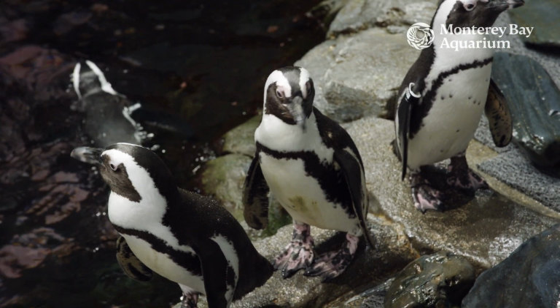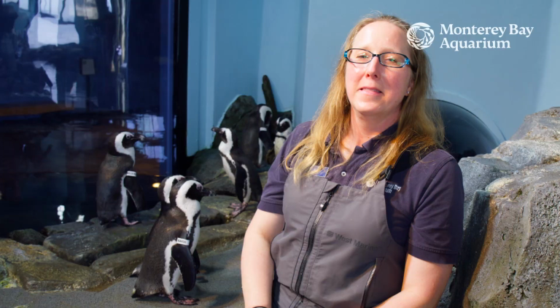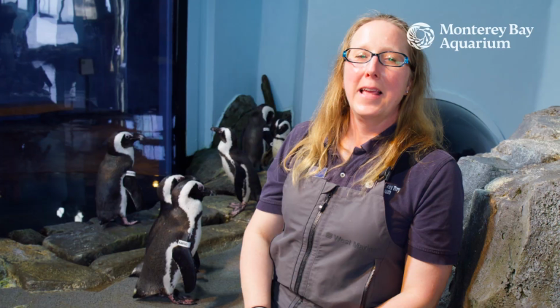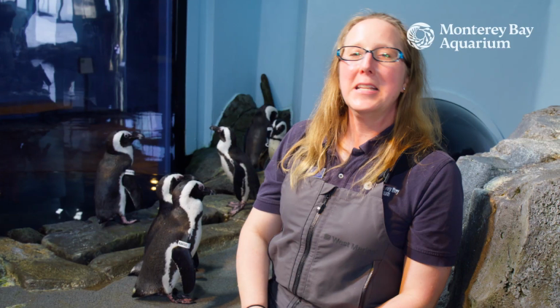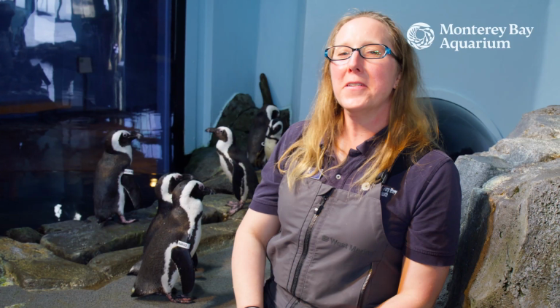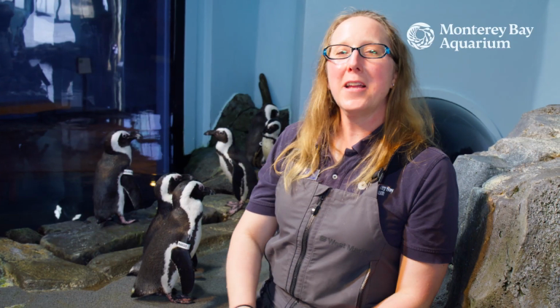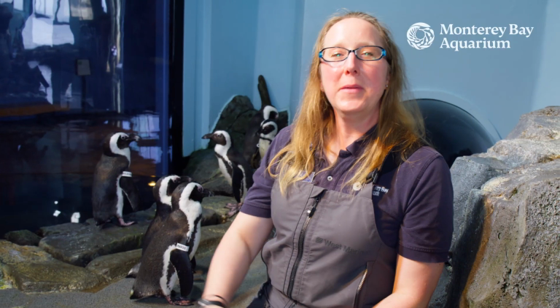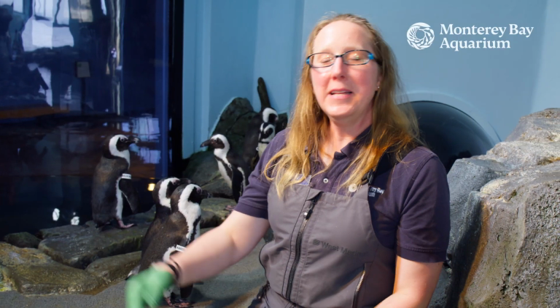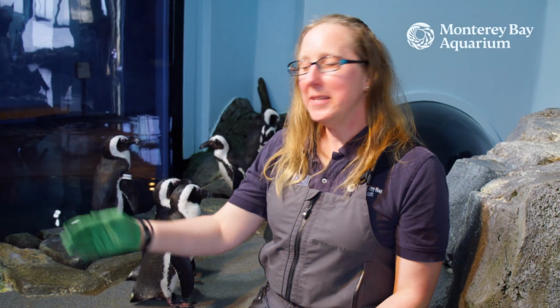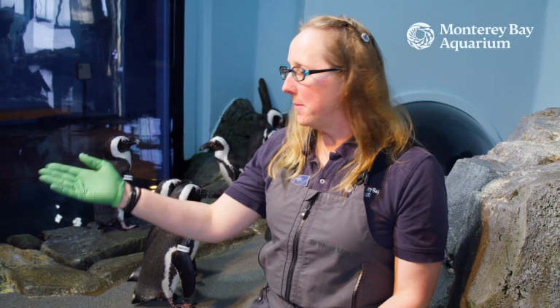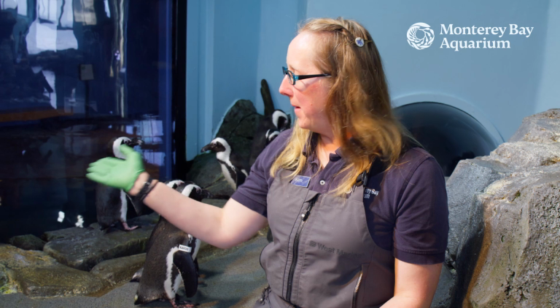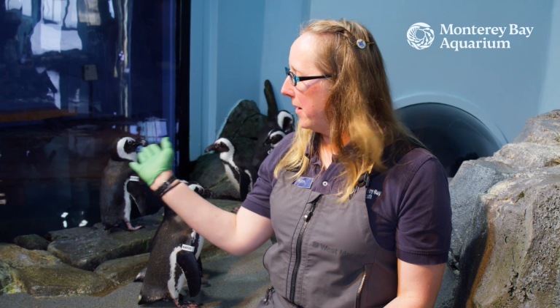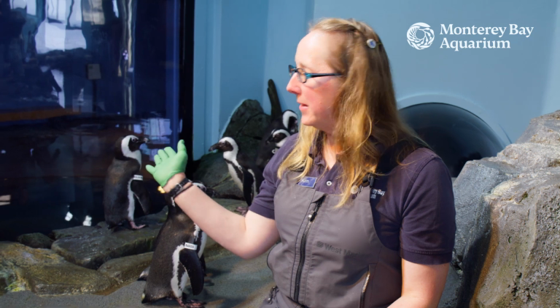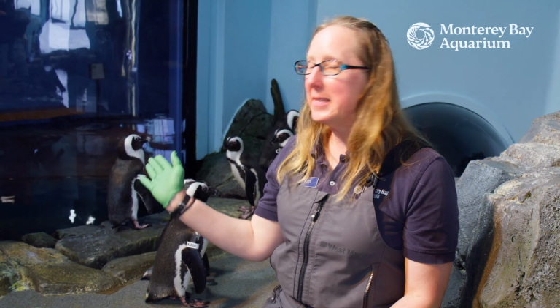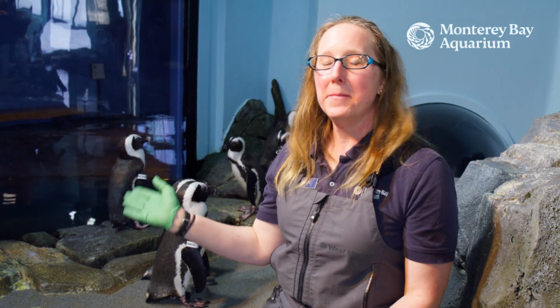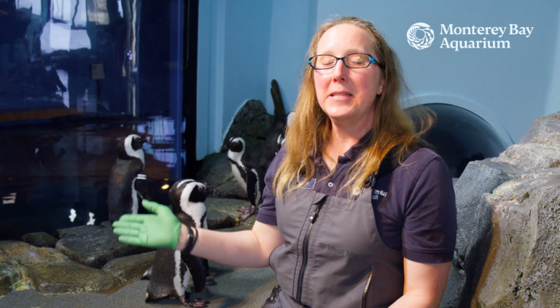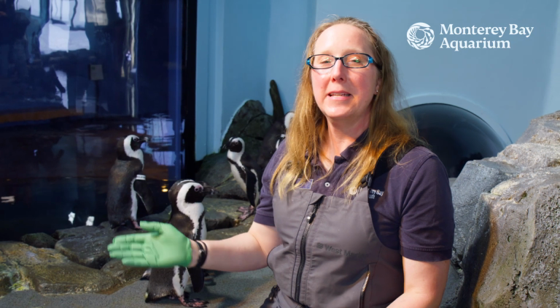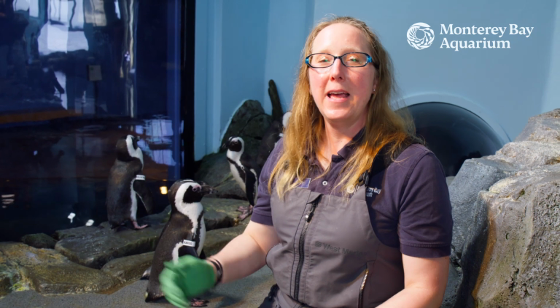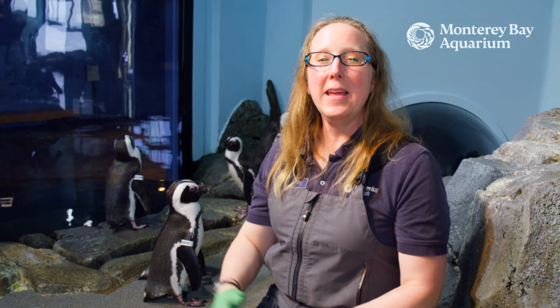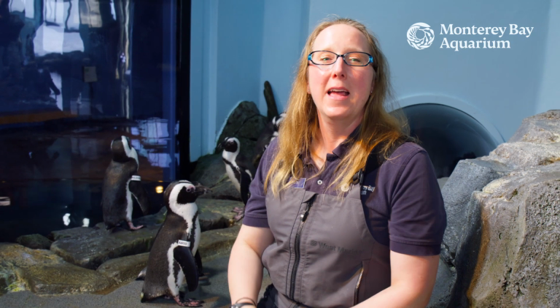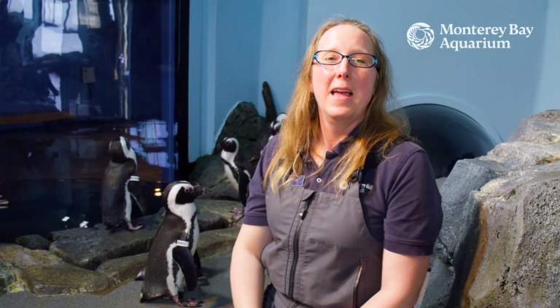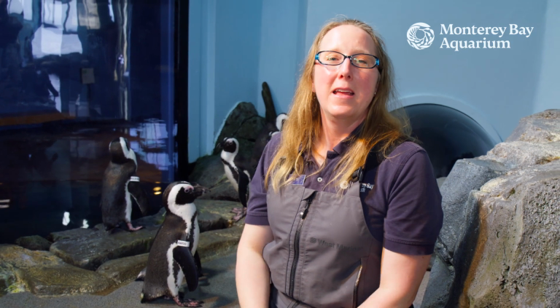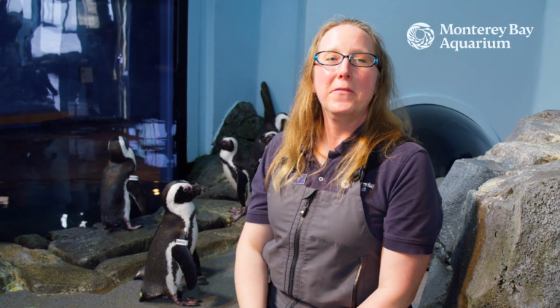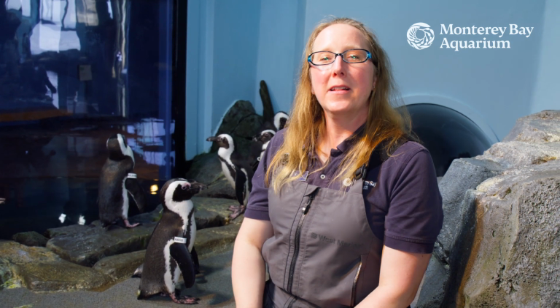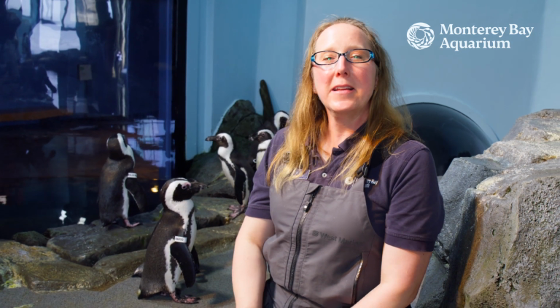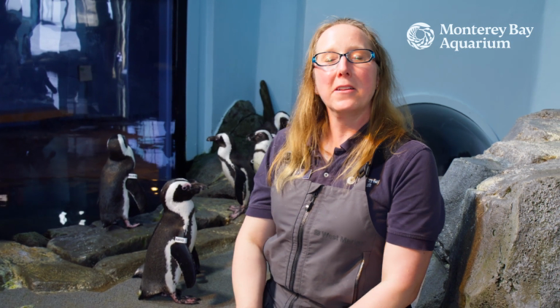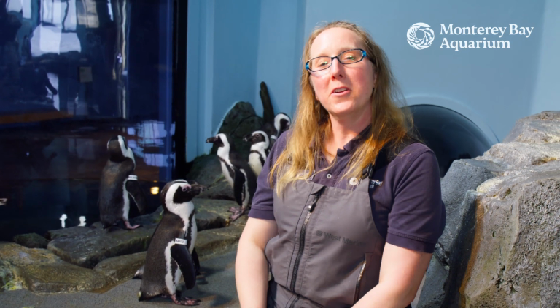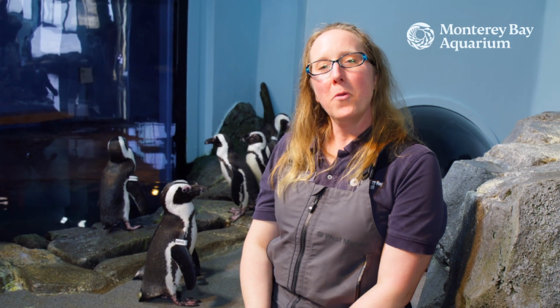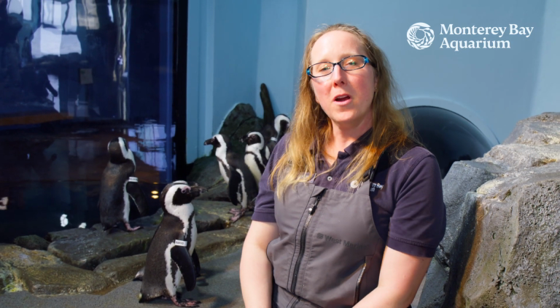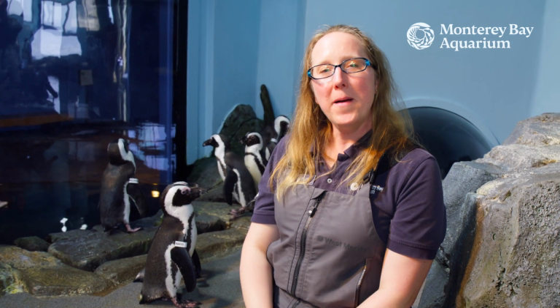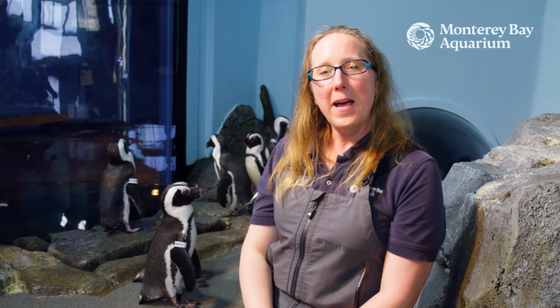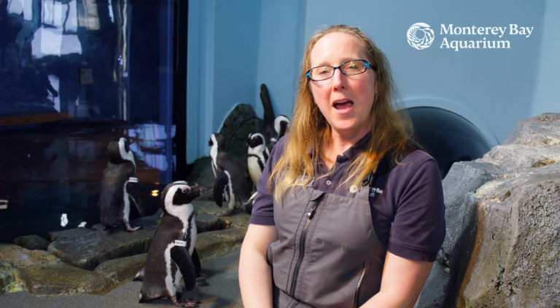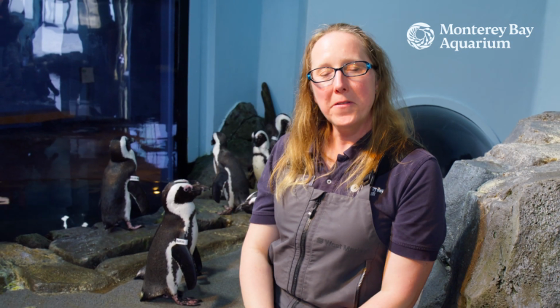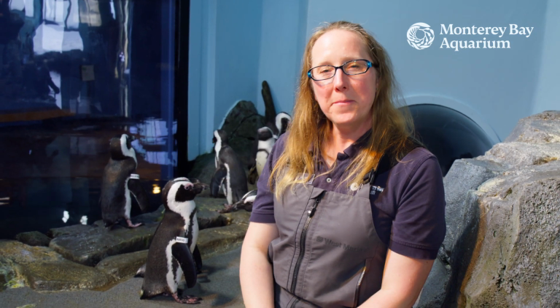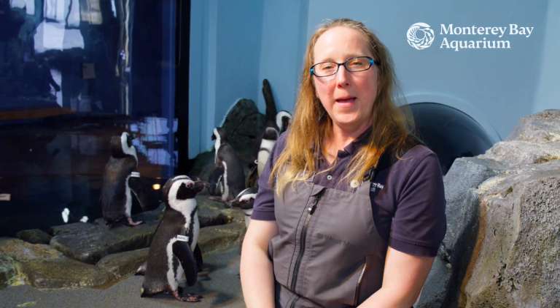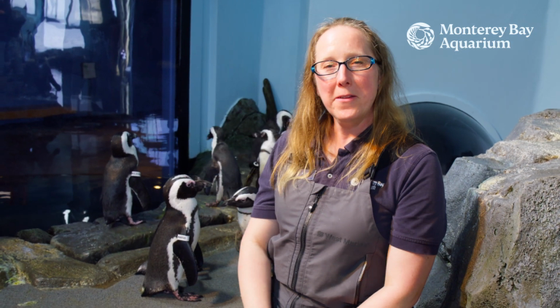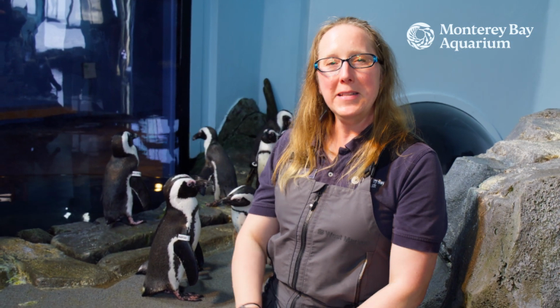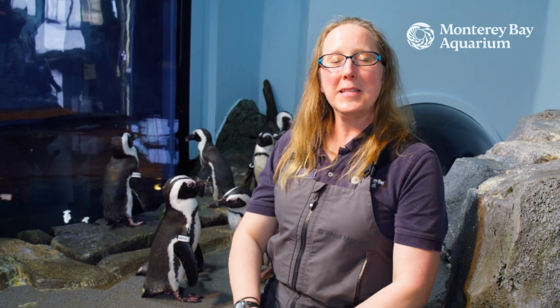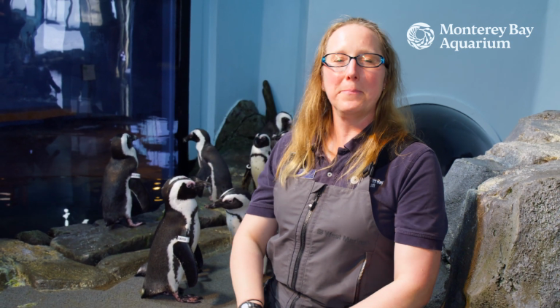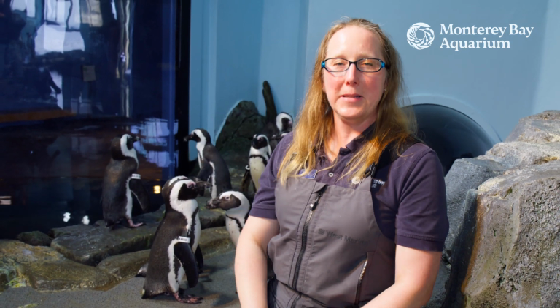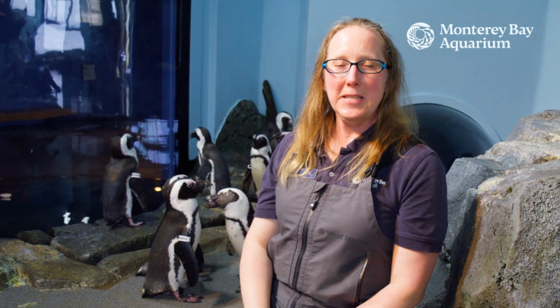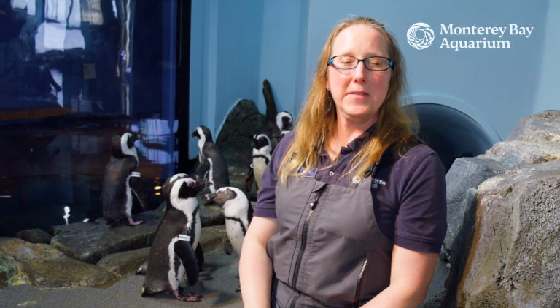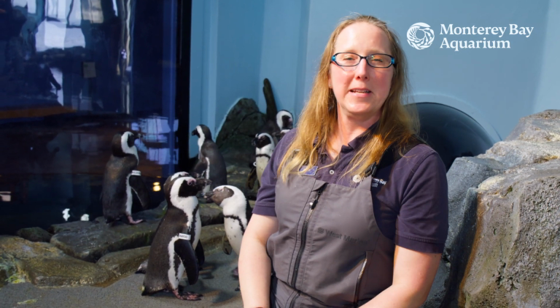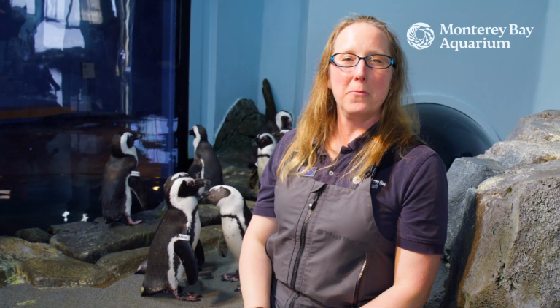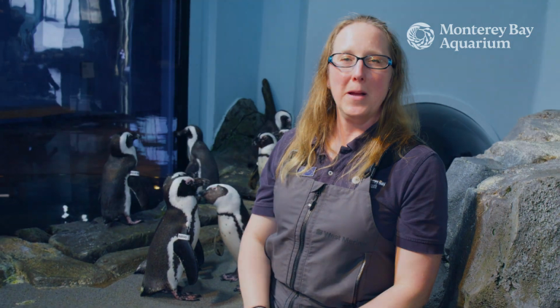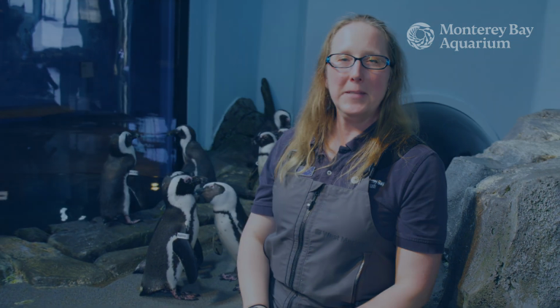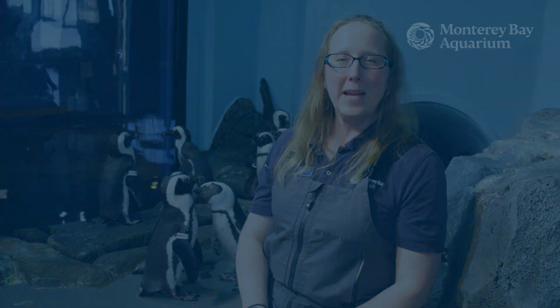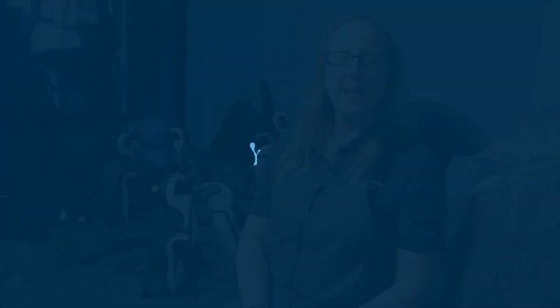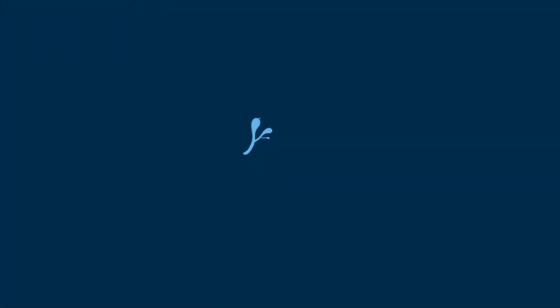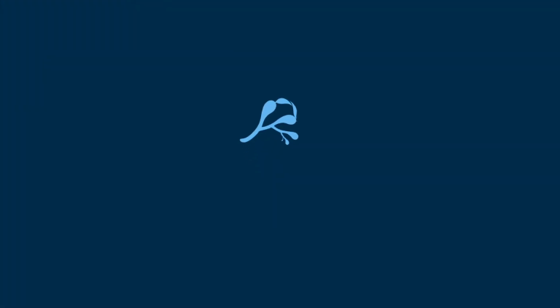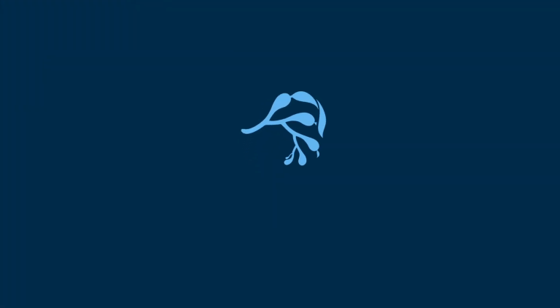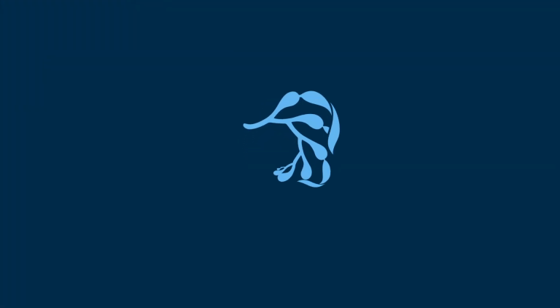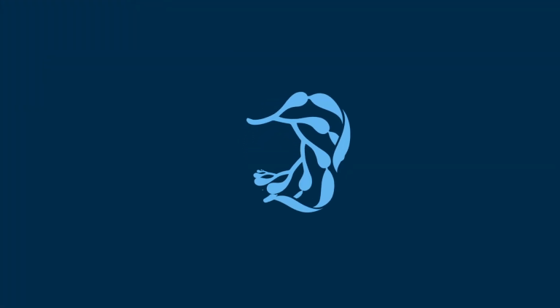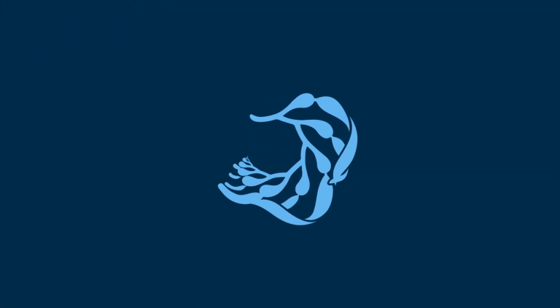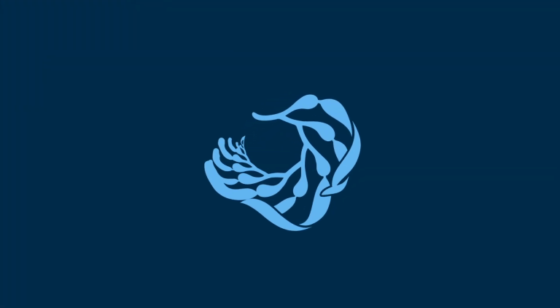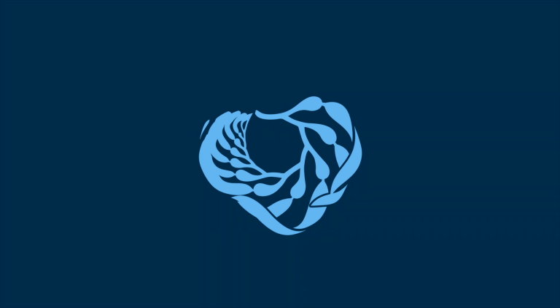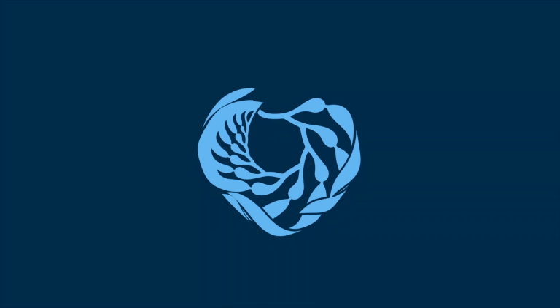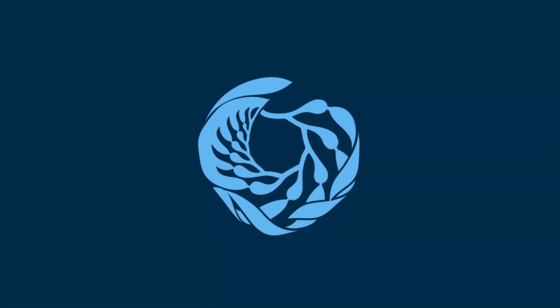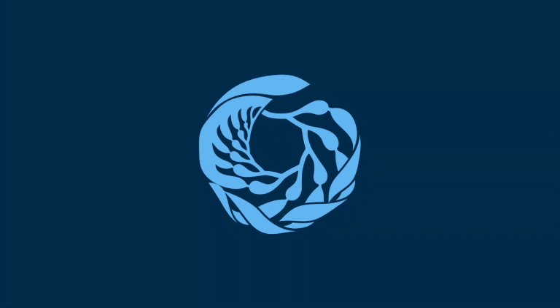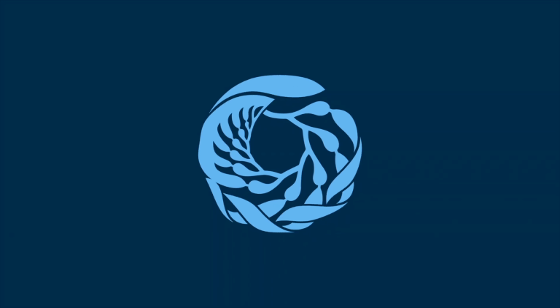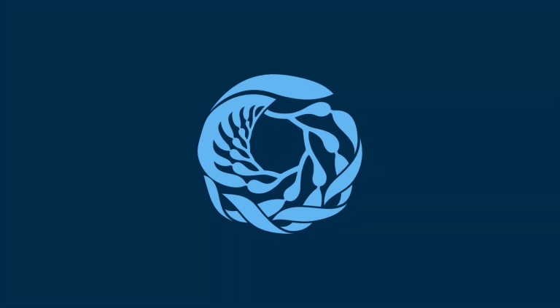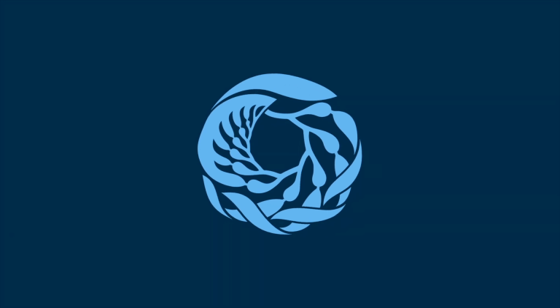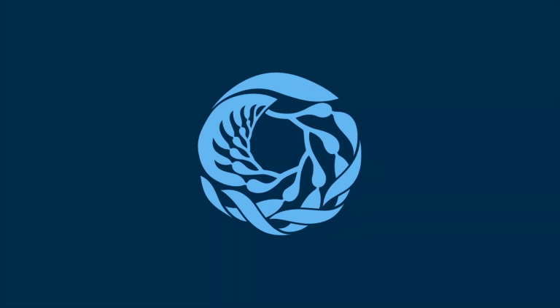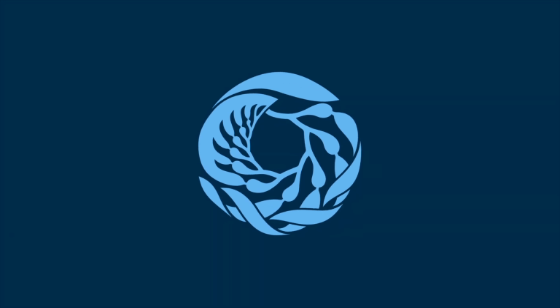Thanks for coming into the penguin exhibit today. If you'd like to learn more about African penguins, please visit our website at MontereyBayAquarium.org.